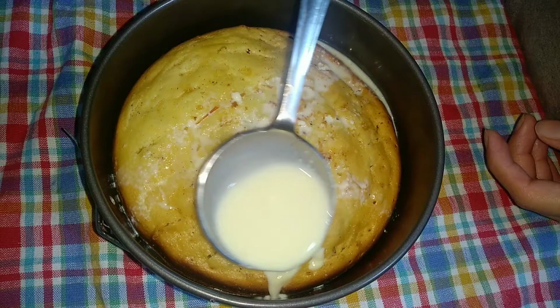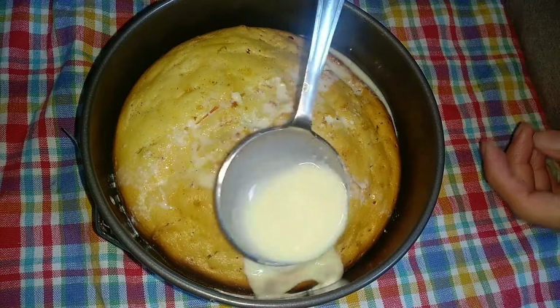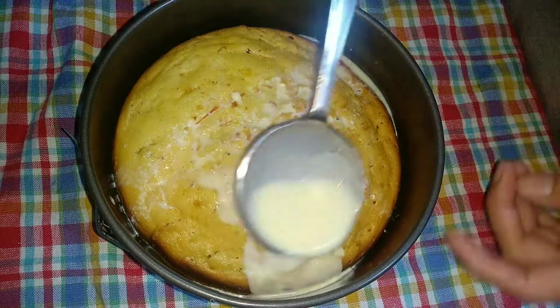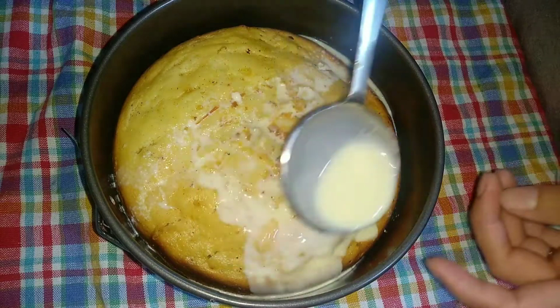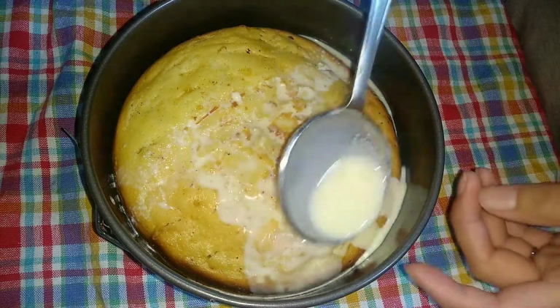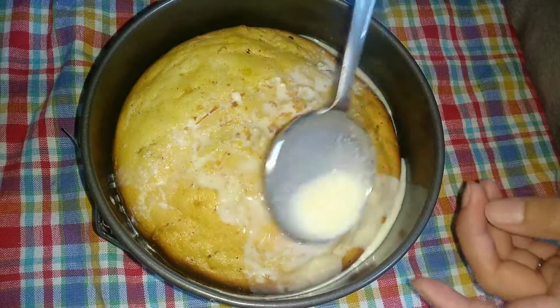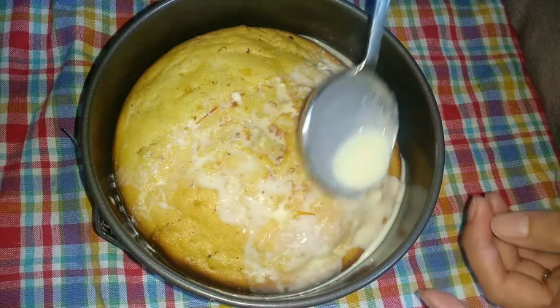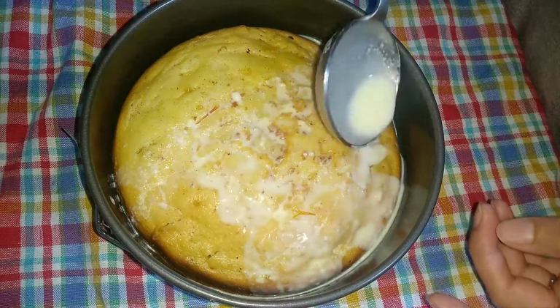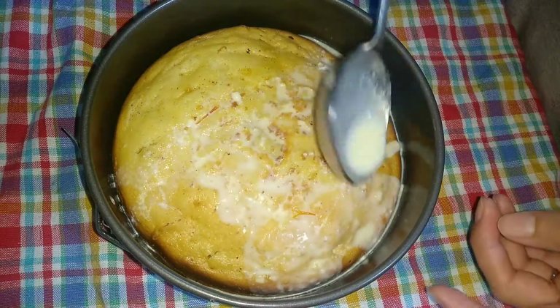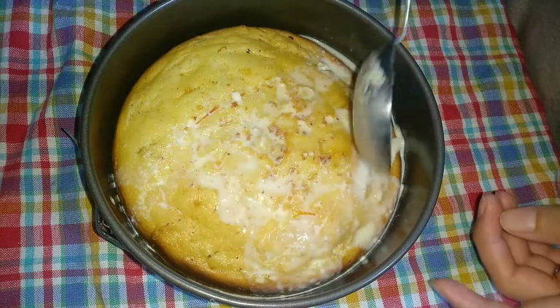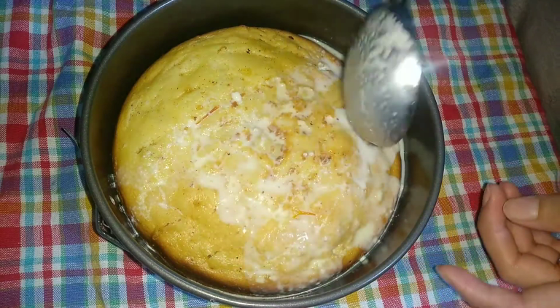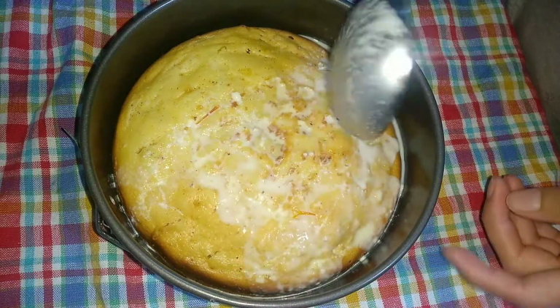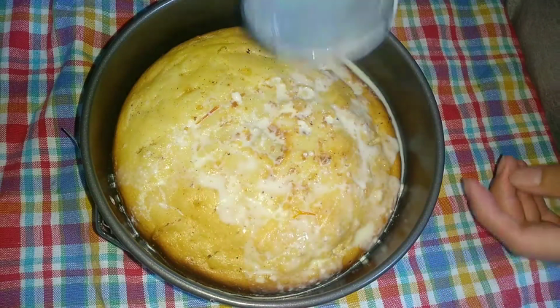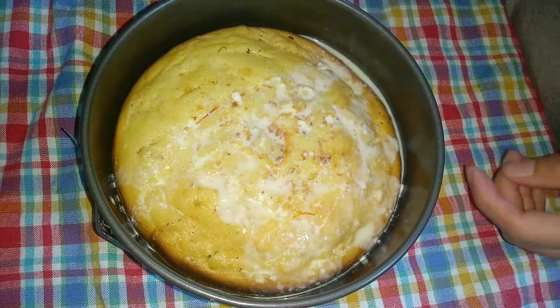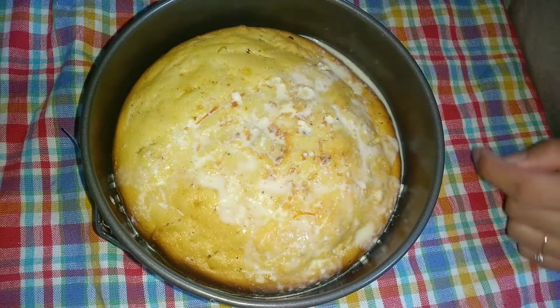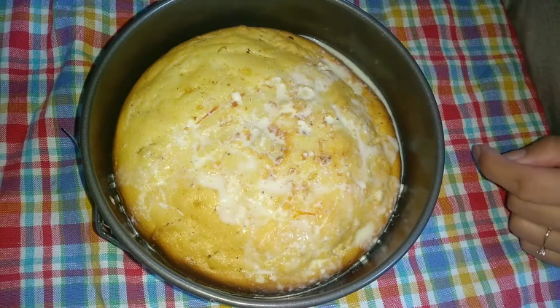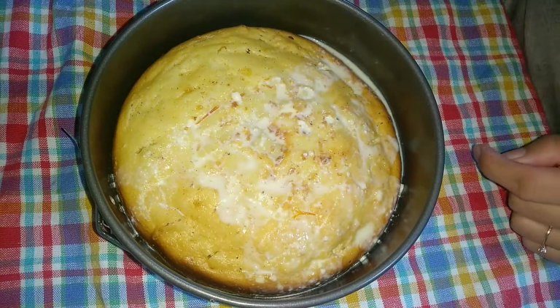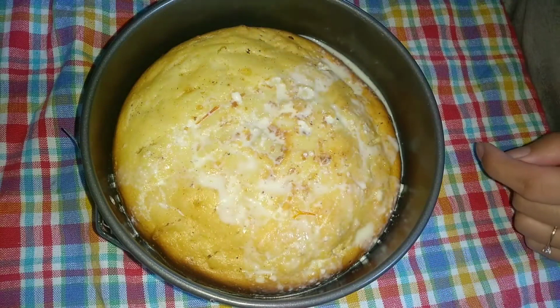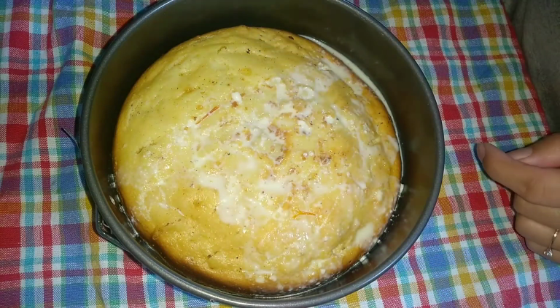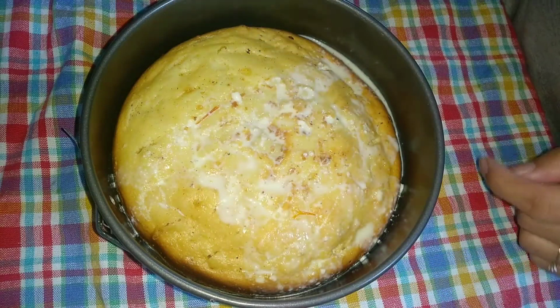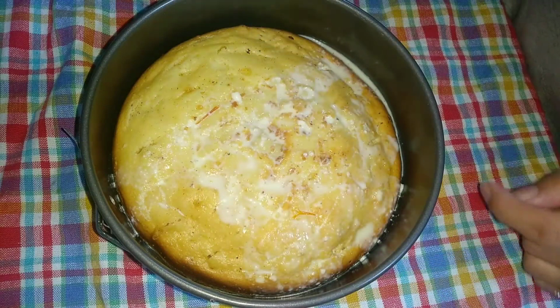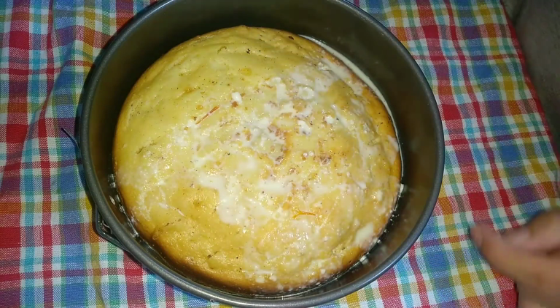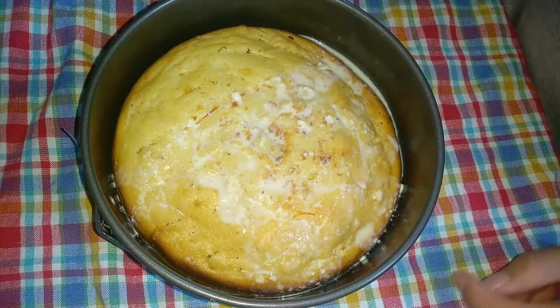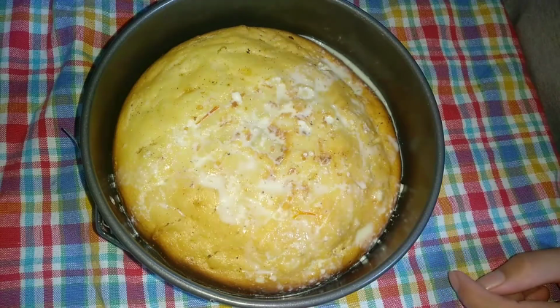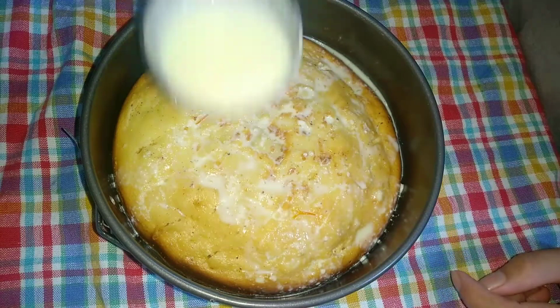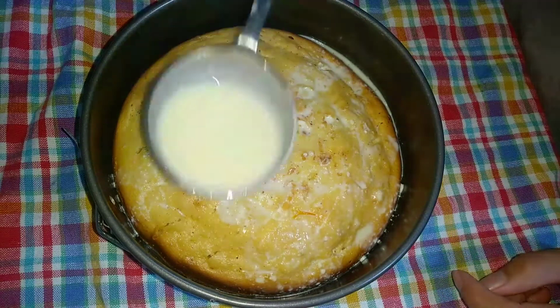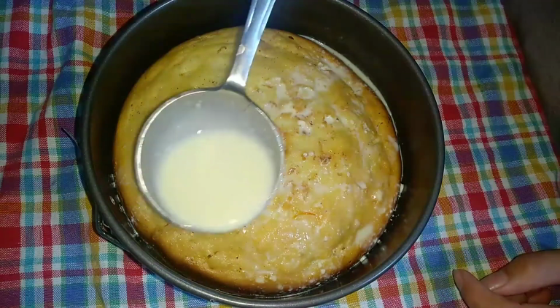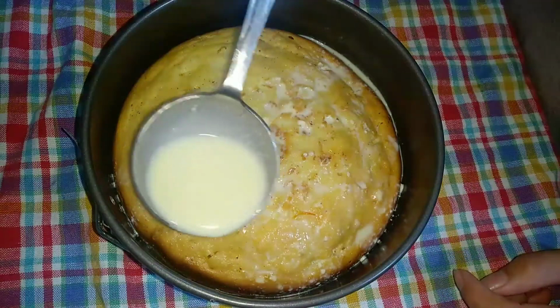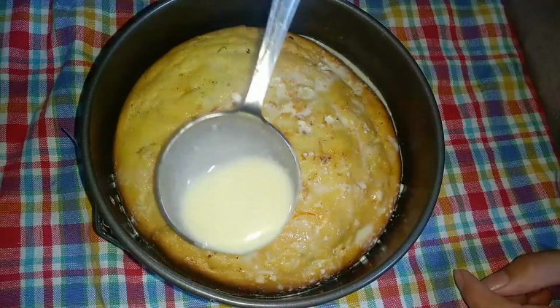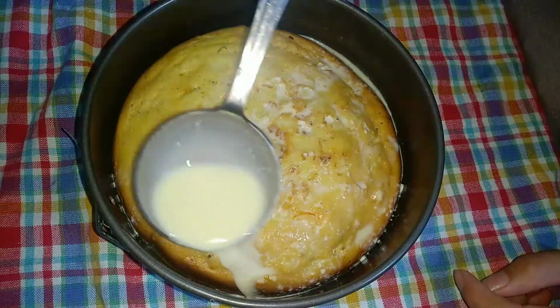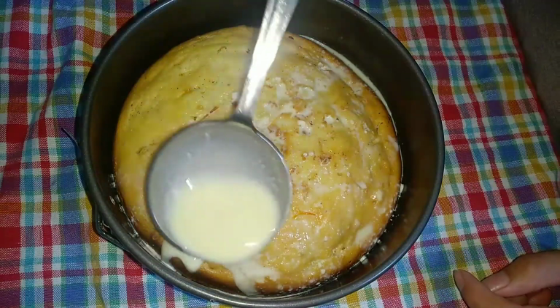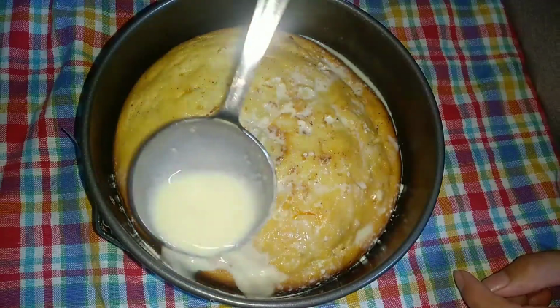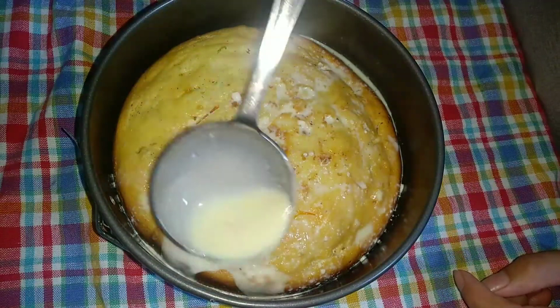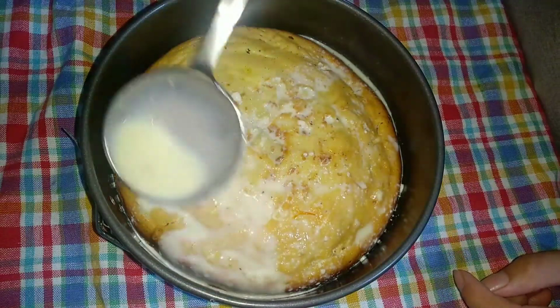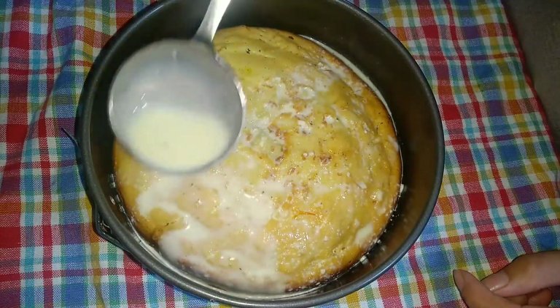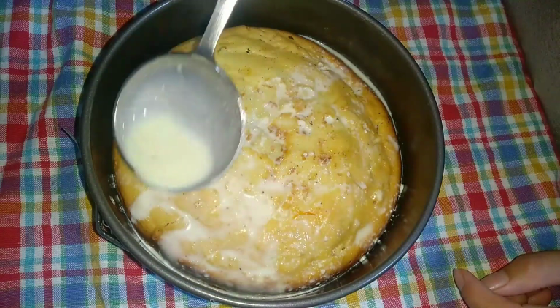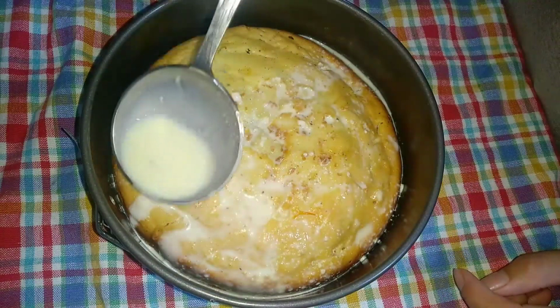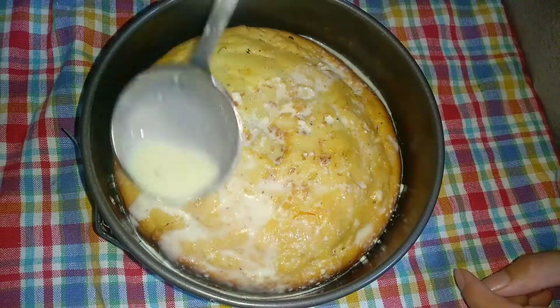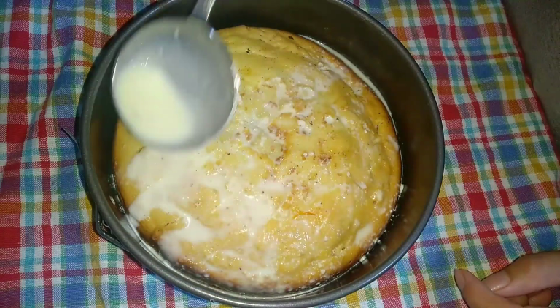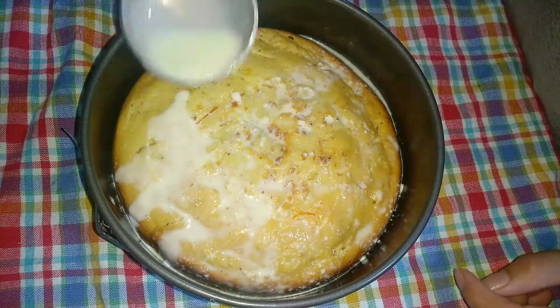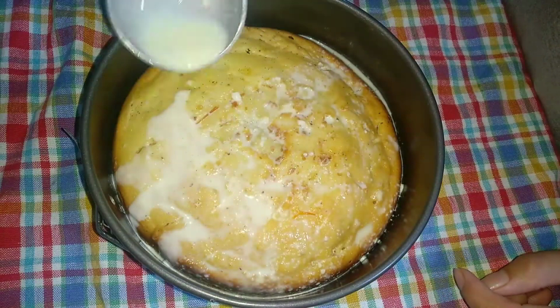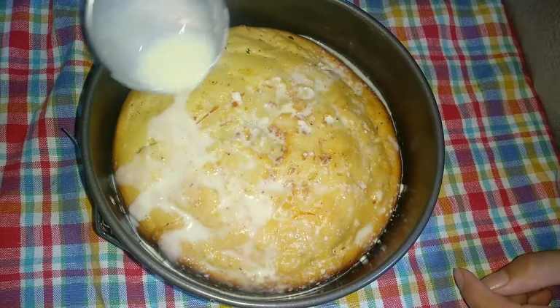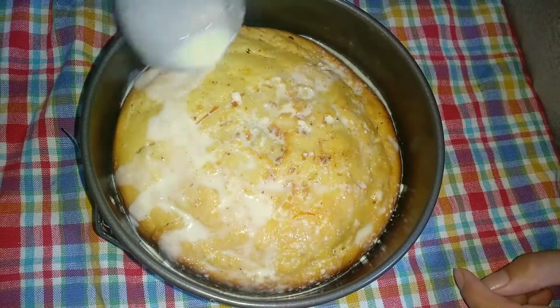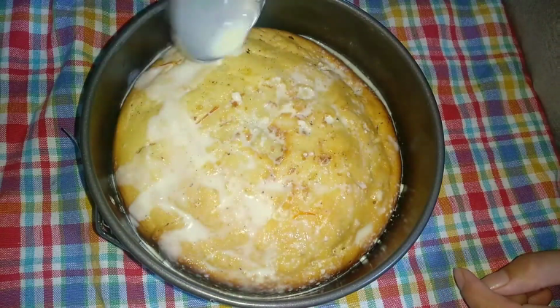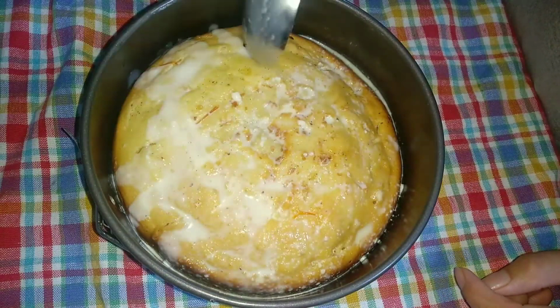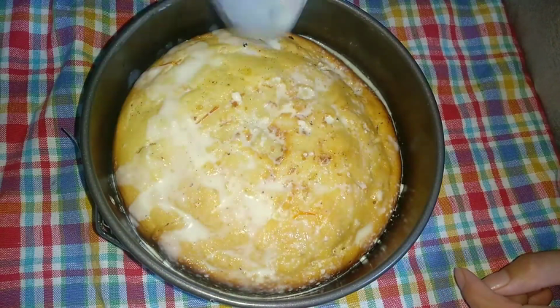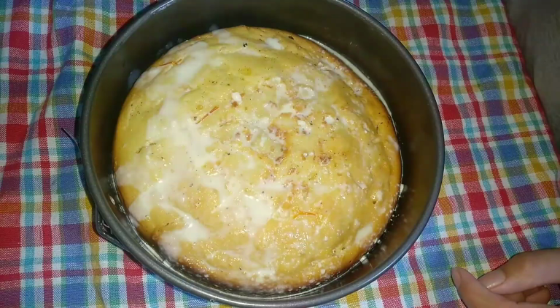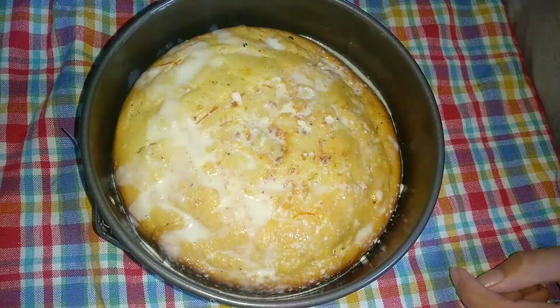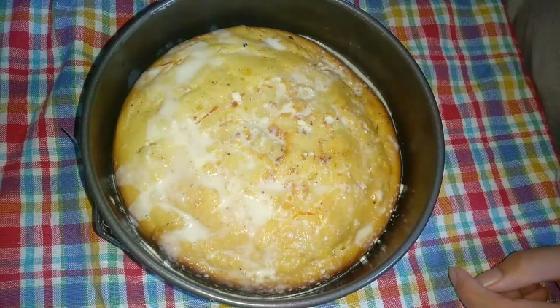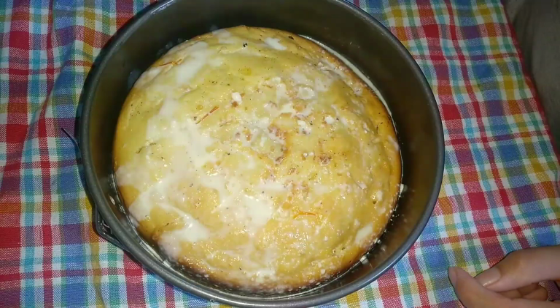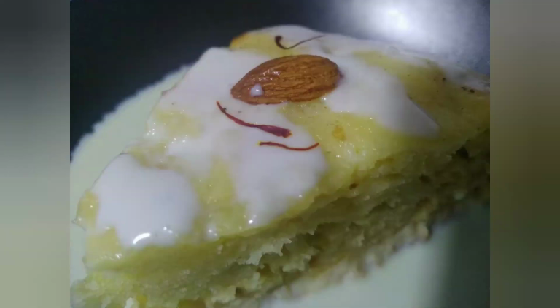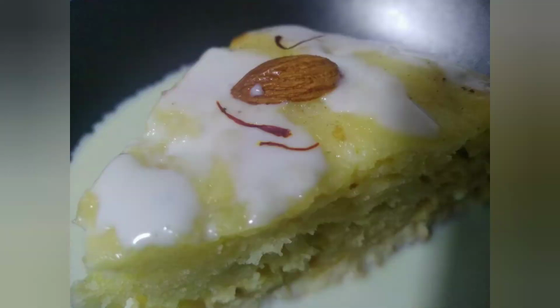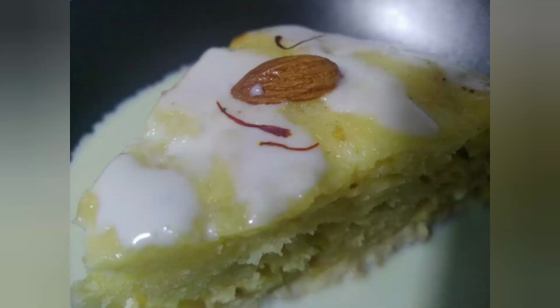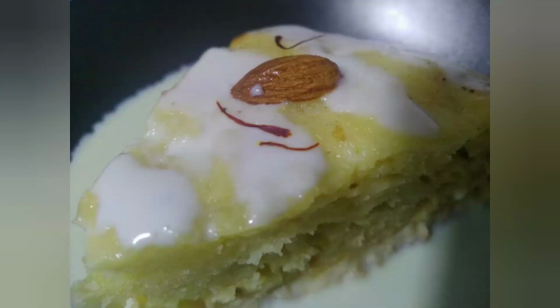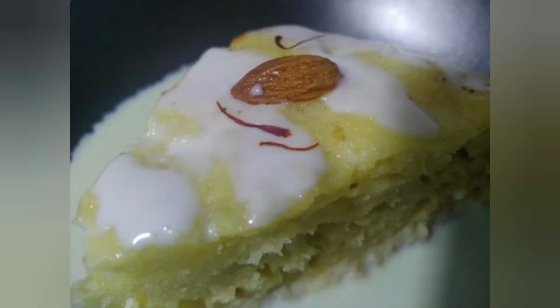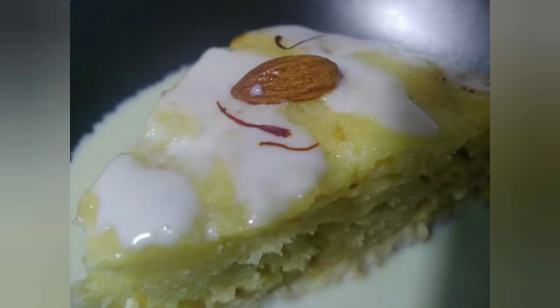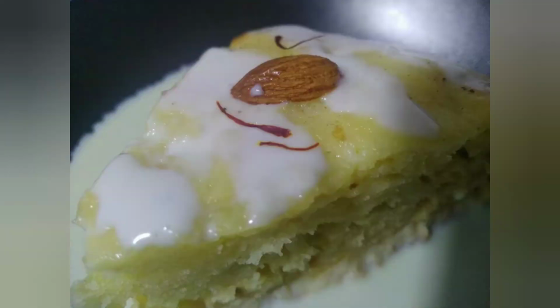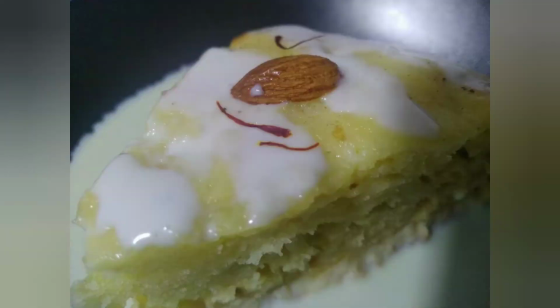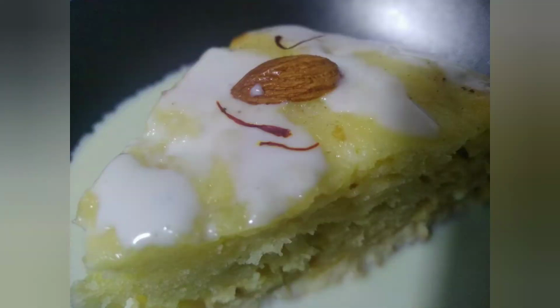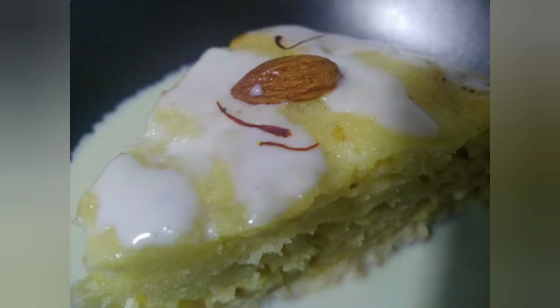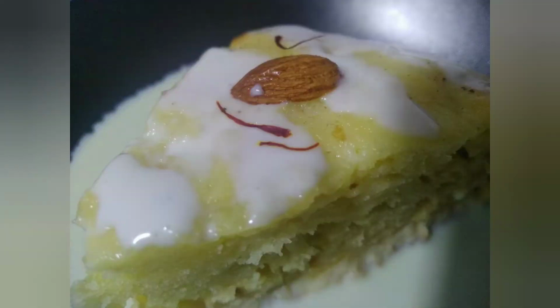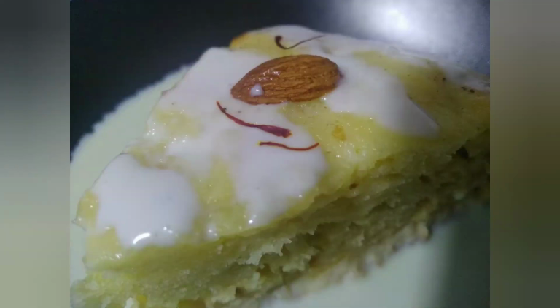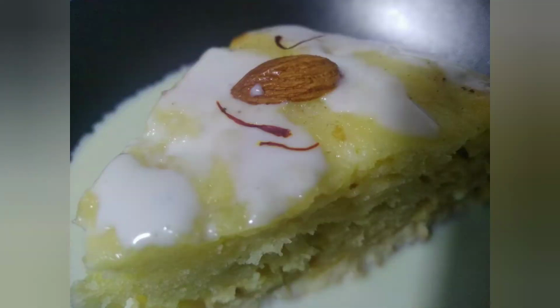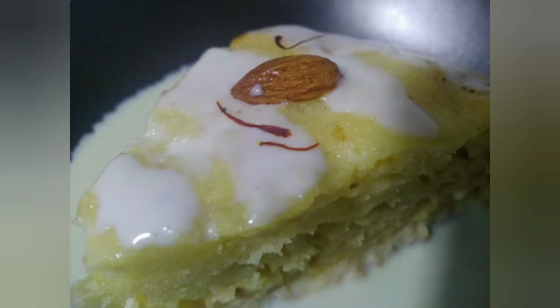Welcome back to my channel. Today I will share a very easy and unique saffron milk cake recipe. So let's get started.